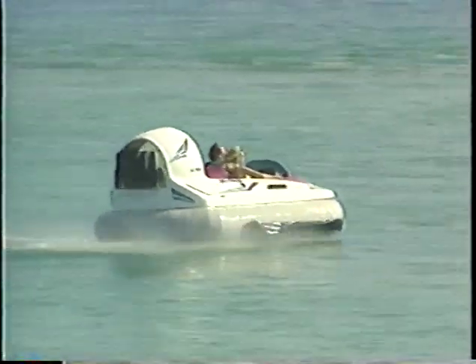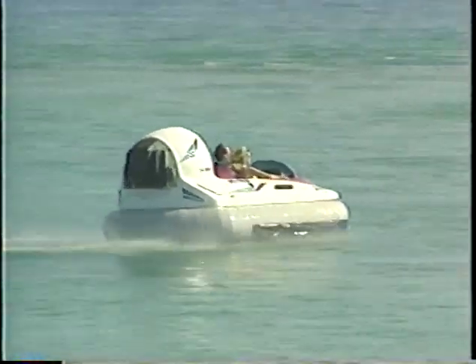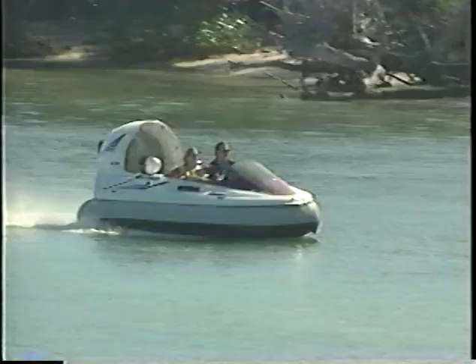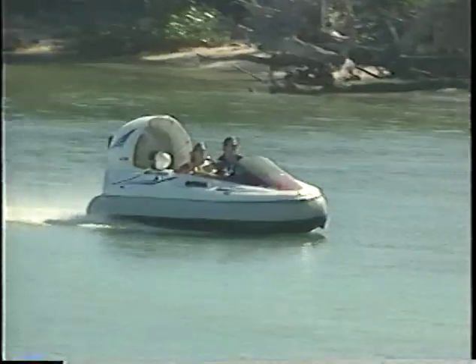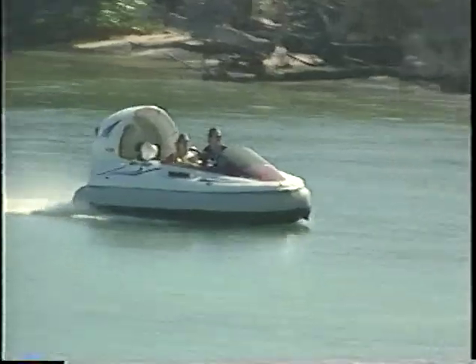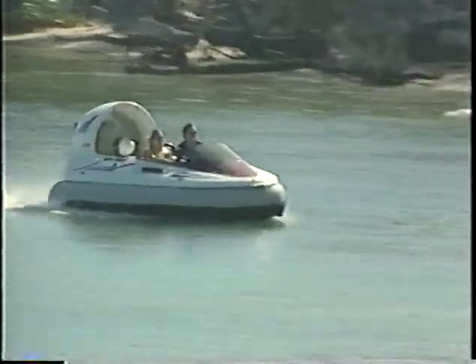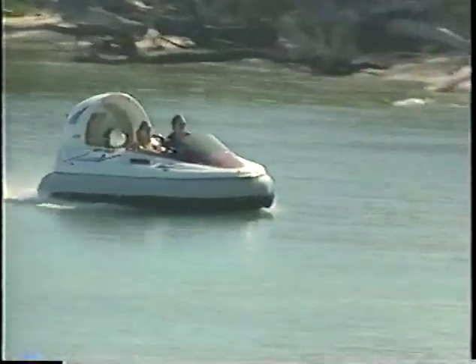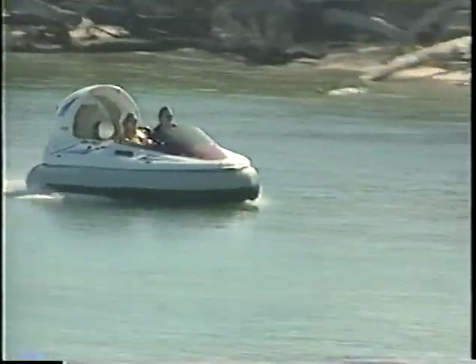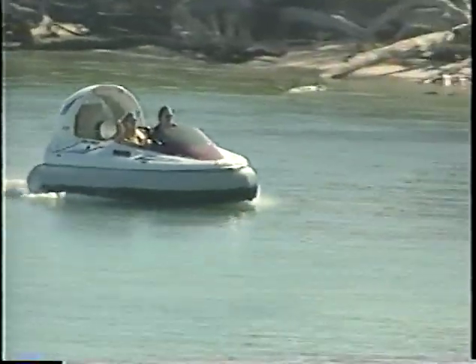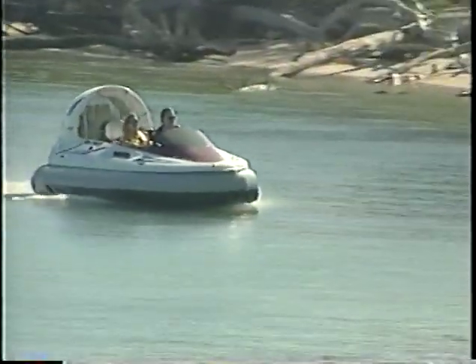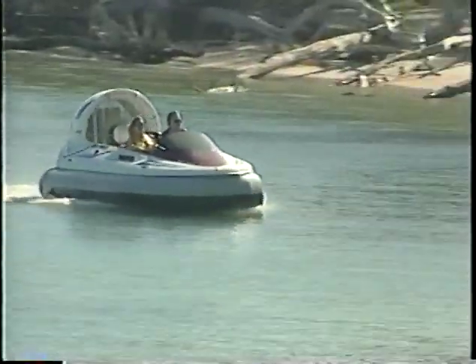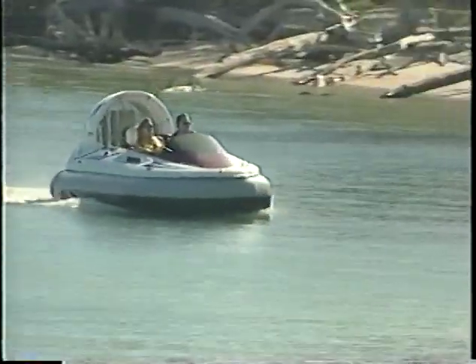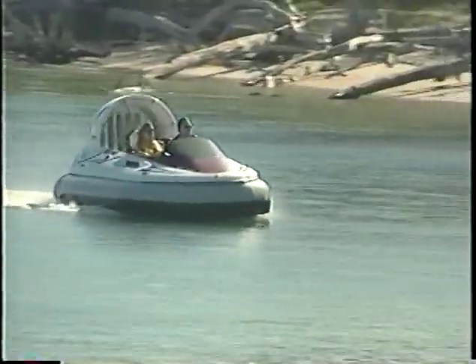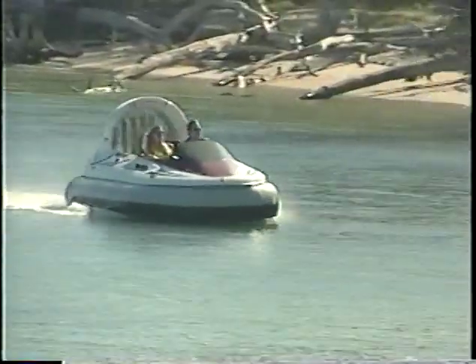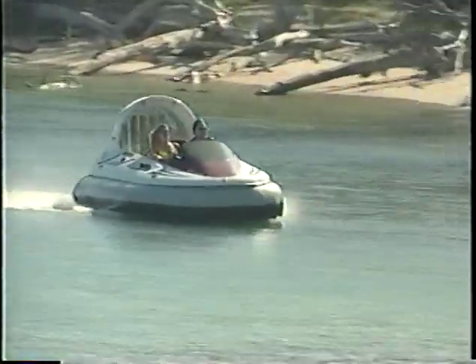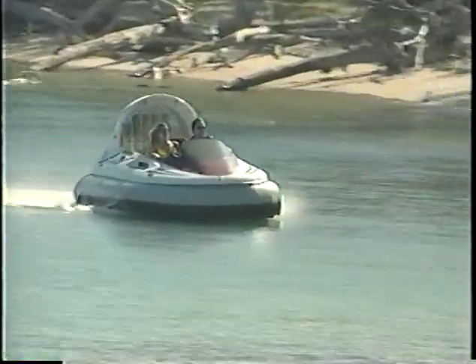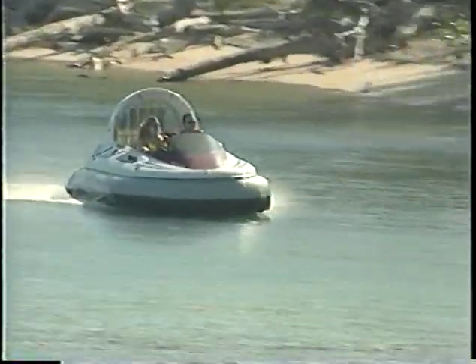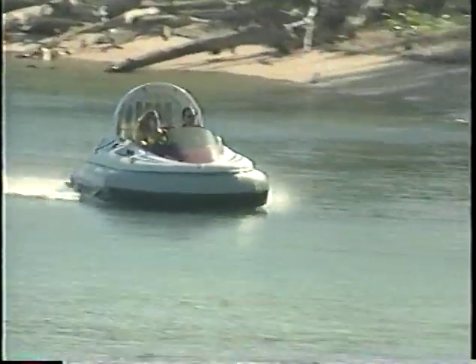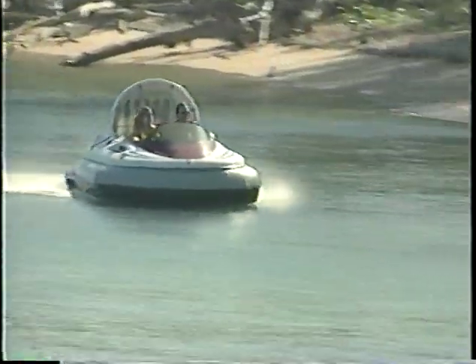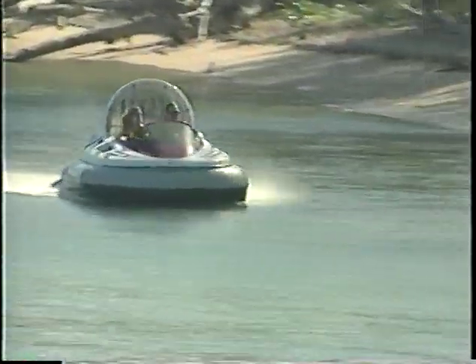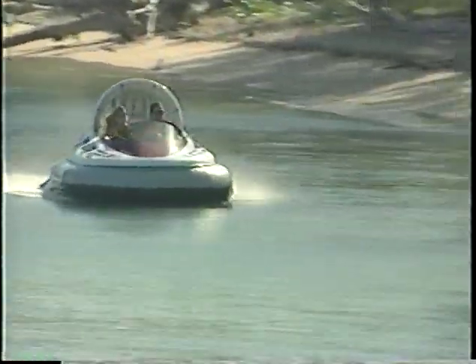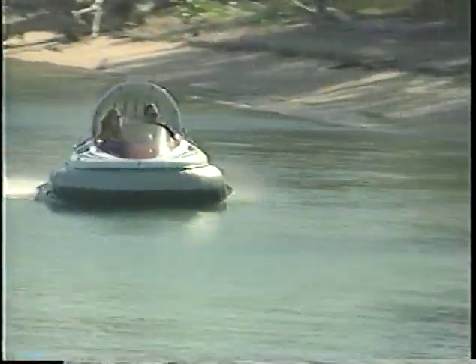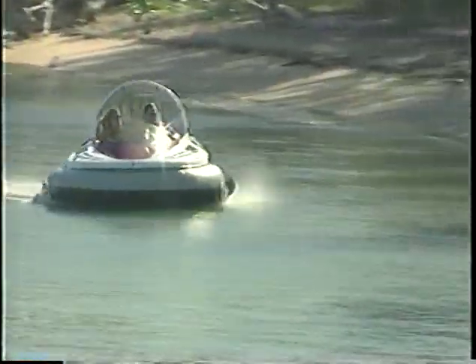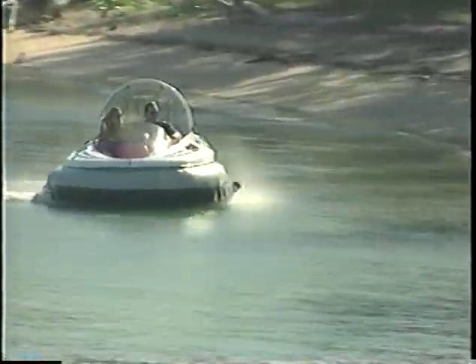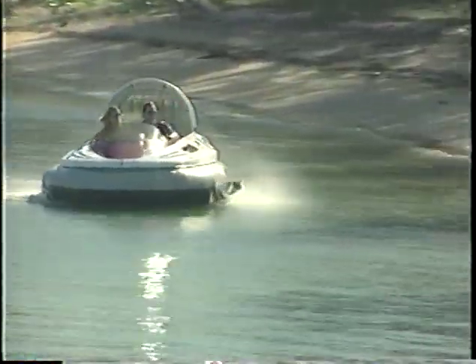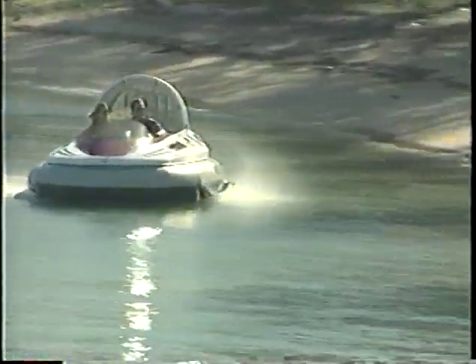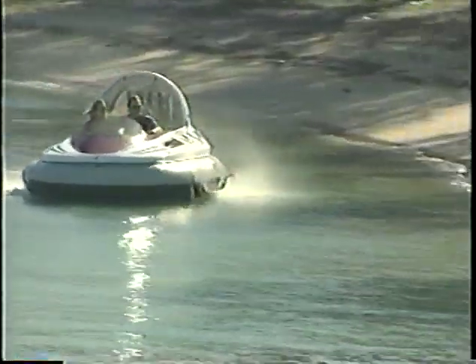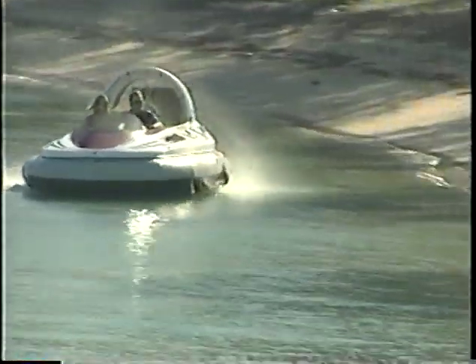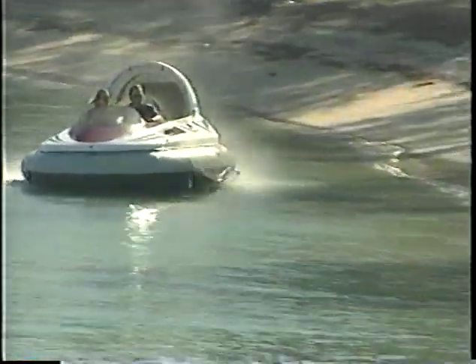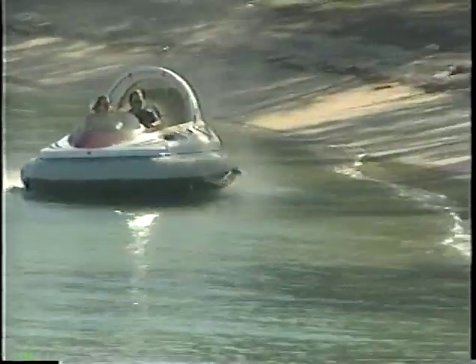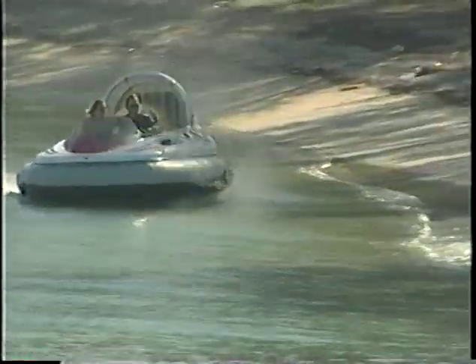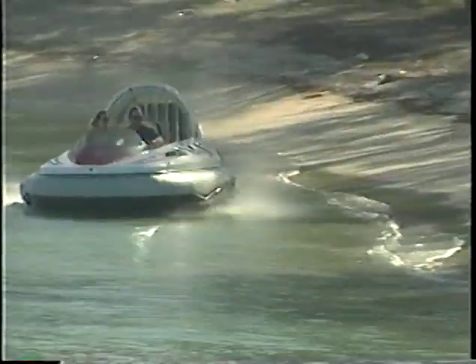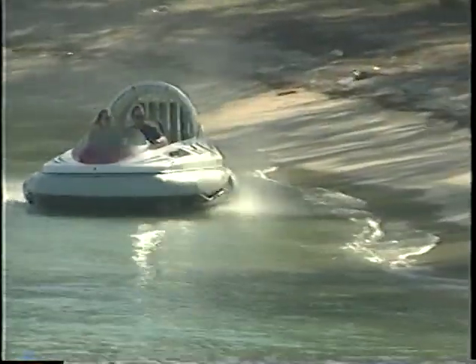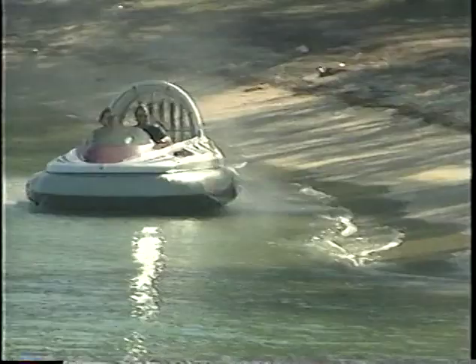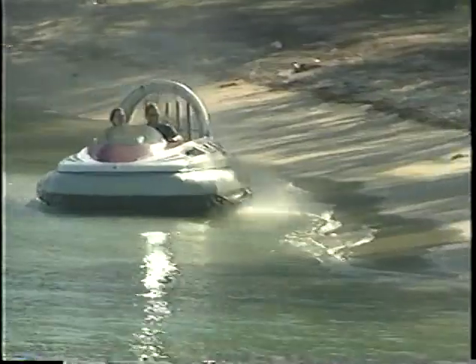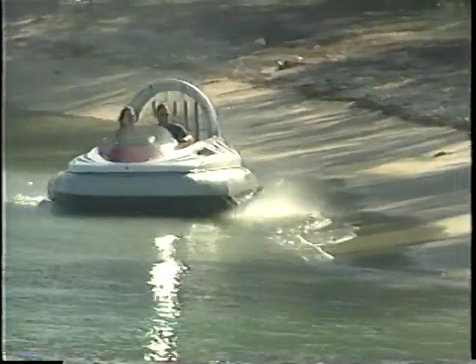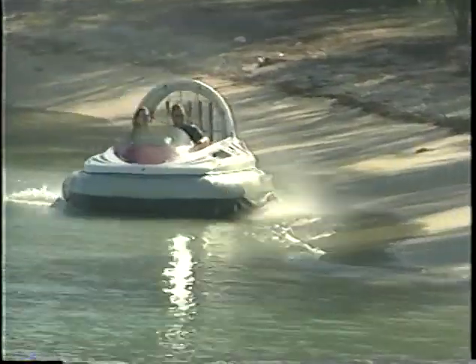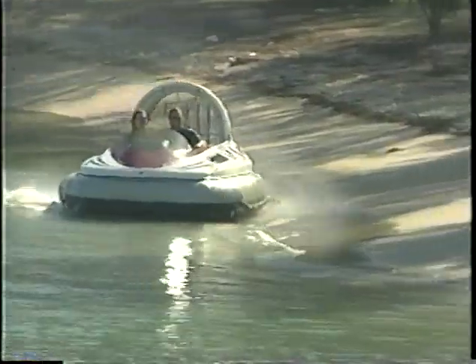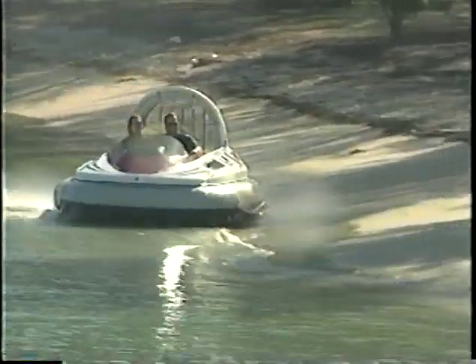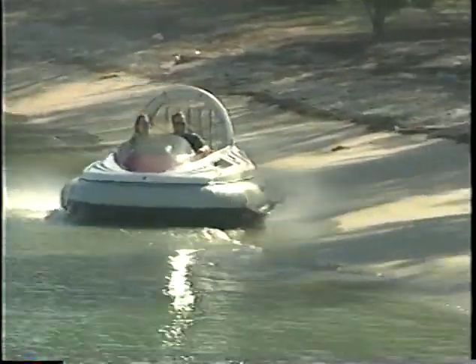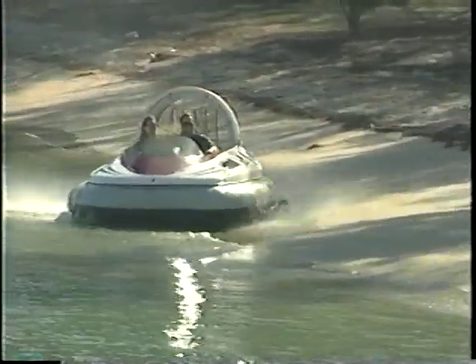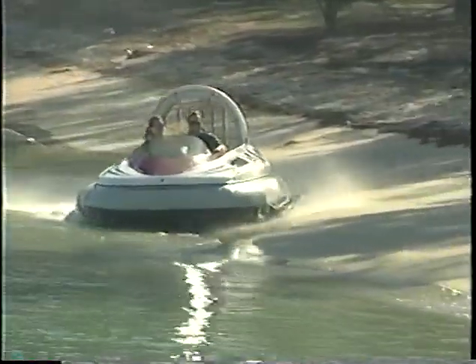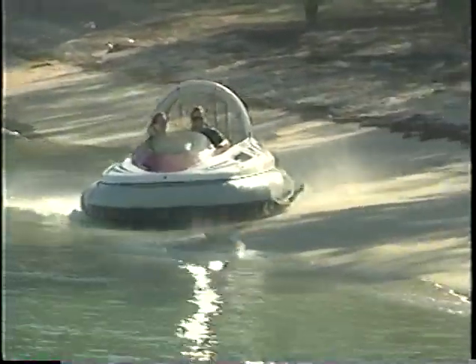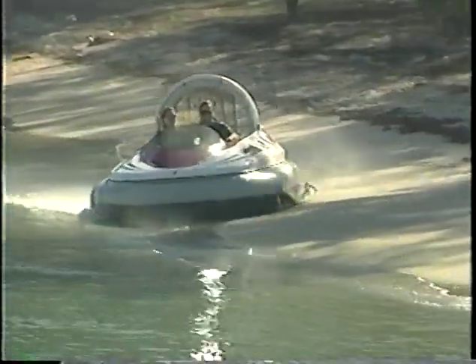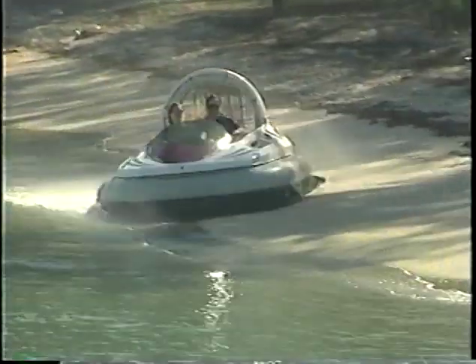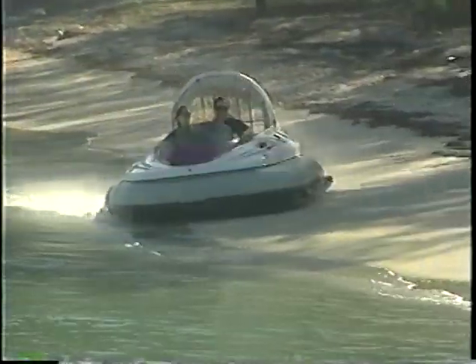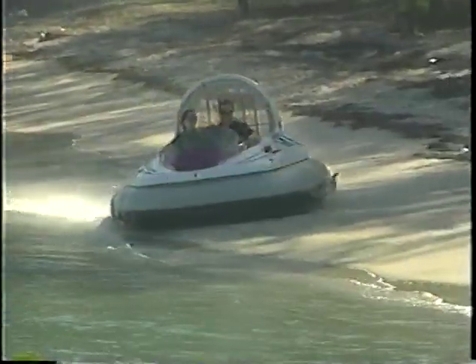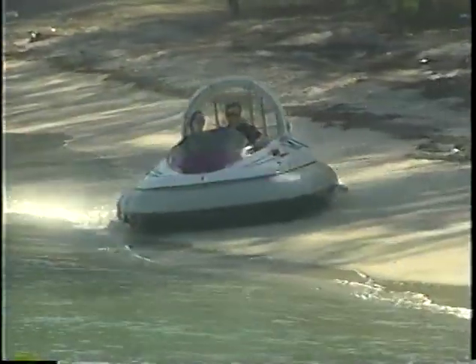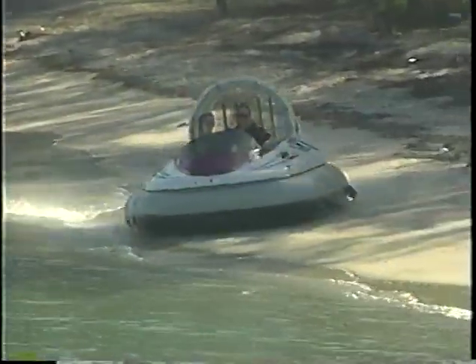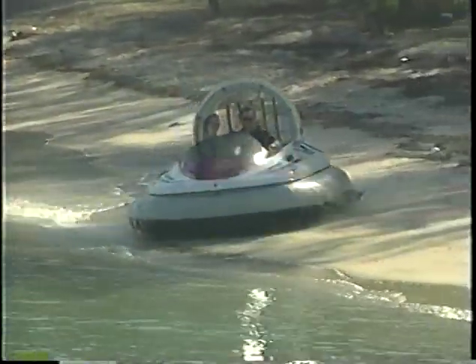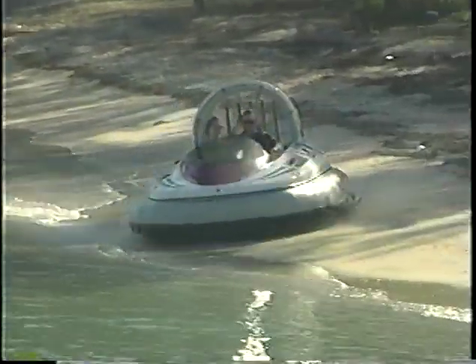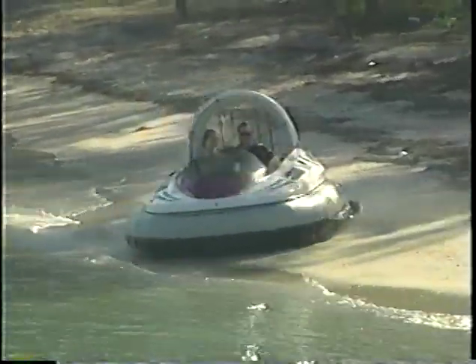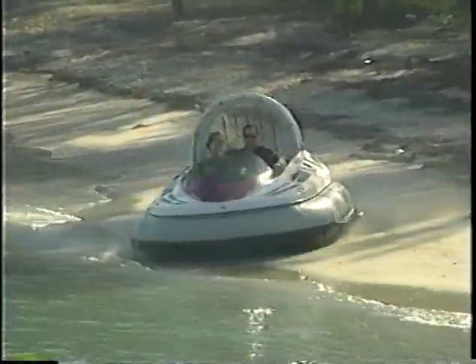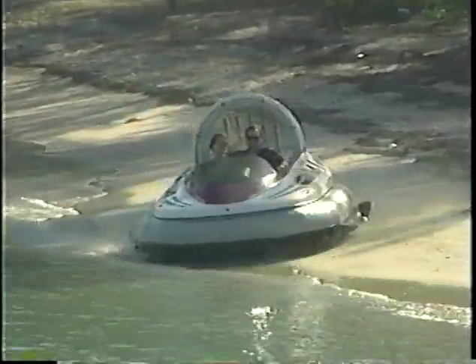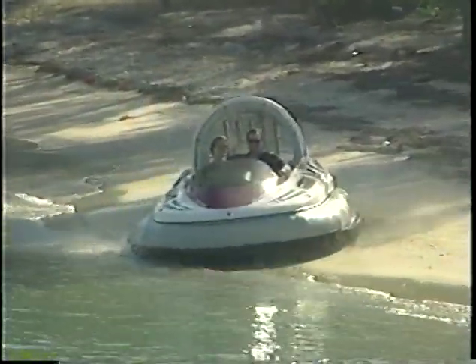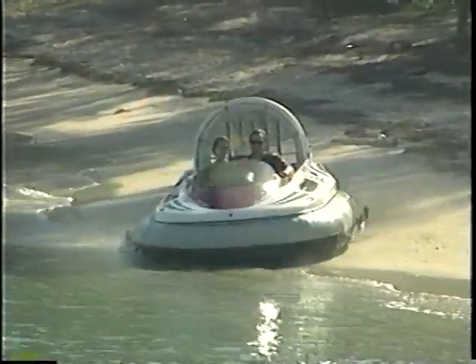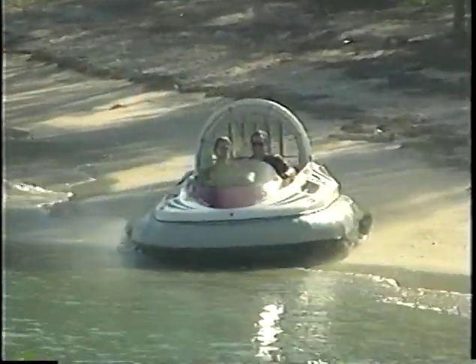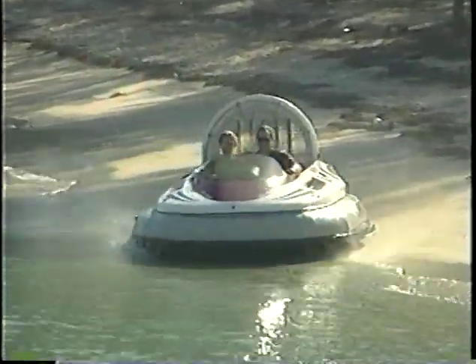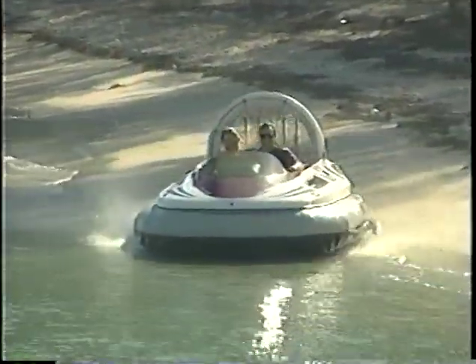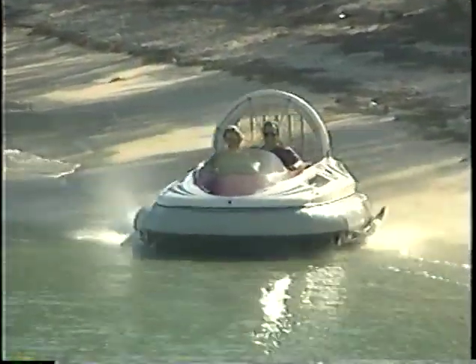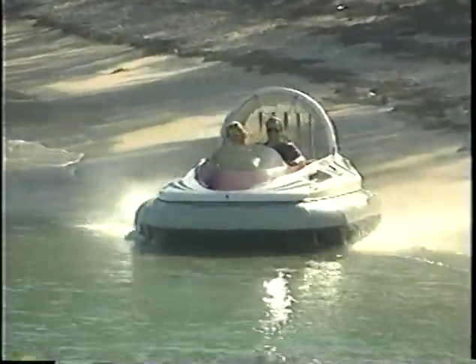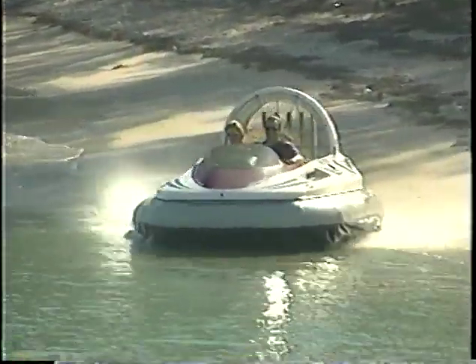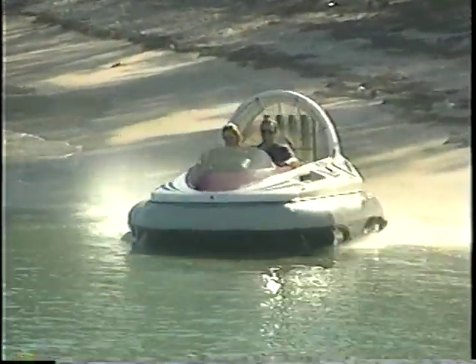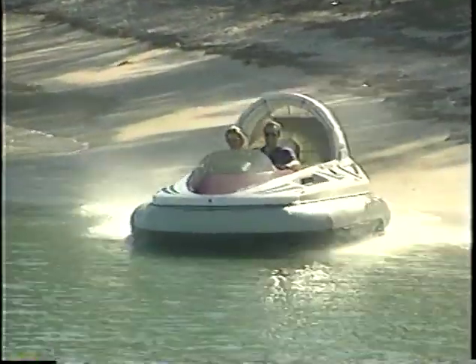The AeroCruiser travels over land, water, ice, snow, and mud at up to 50 miles per hour without touching the surface.